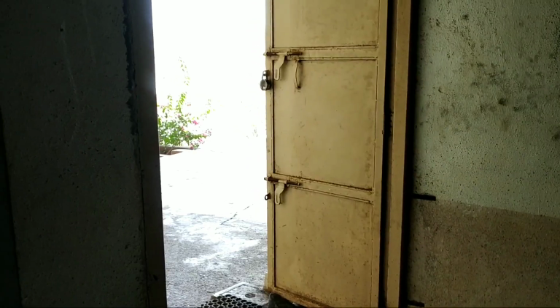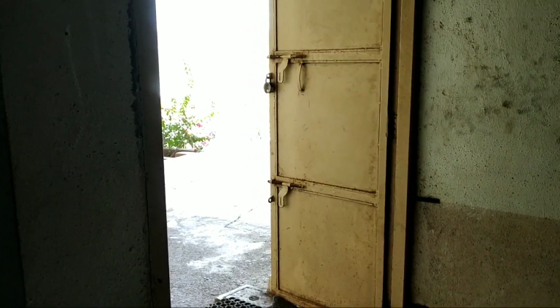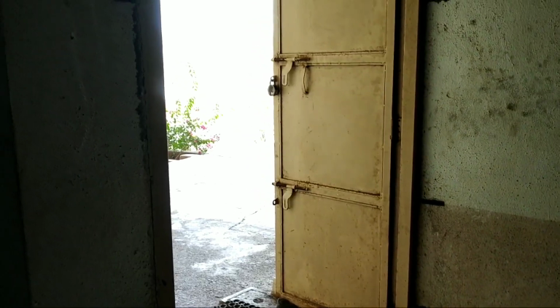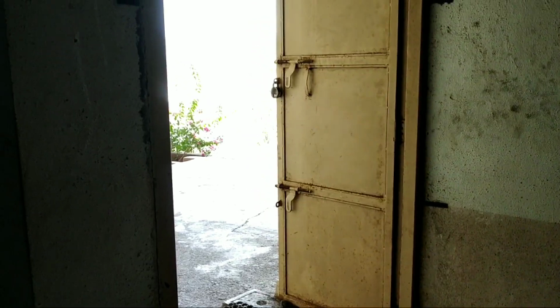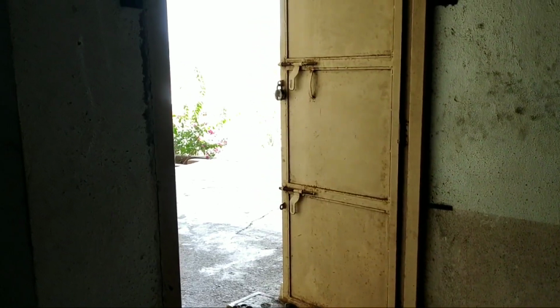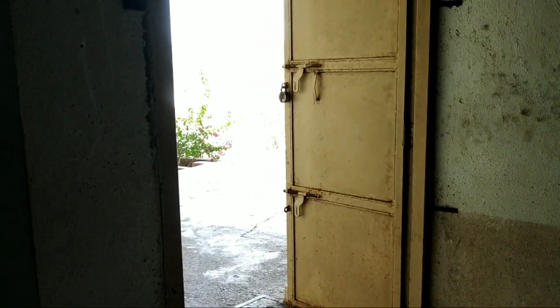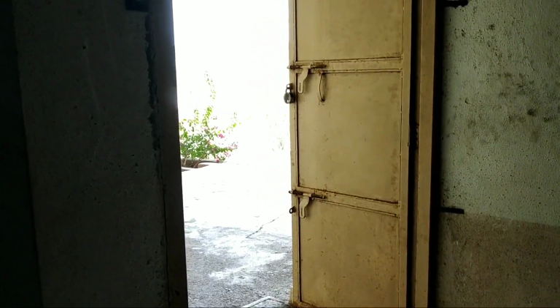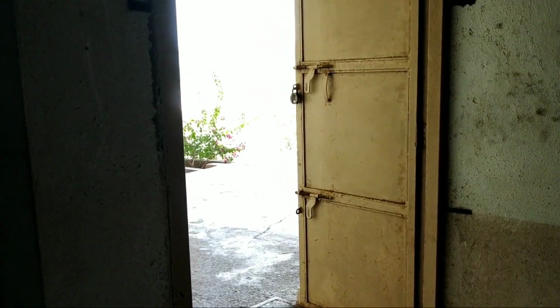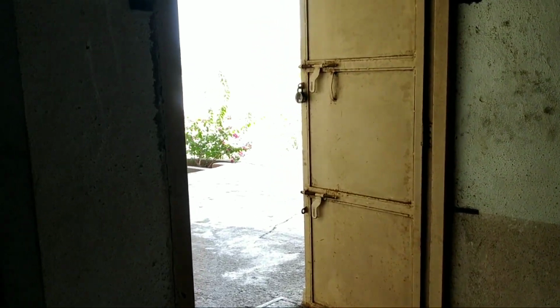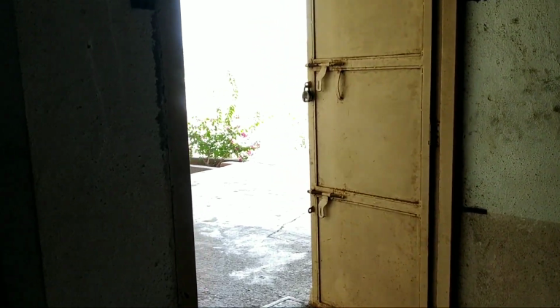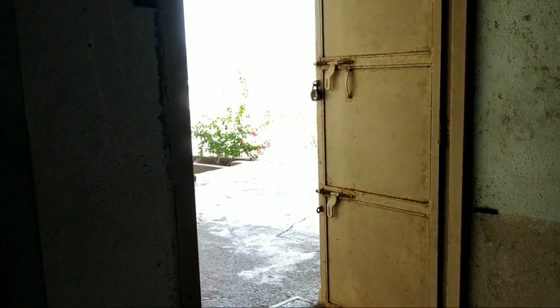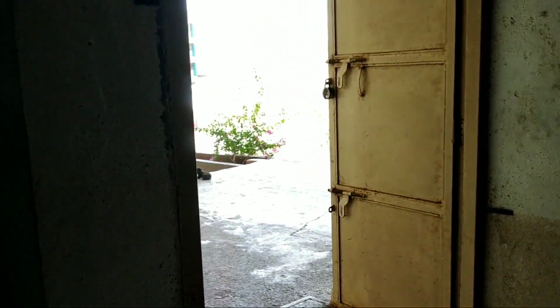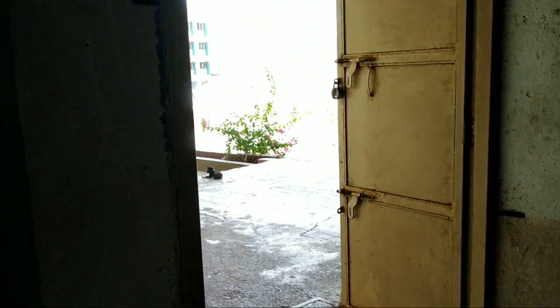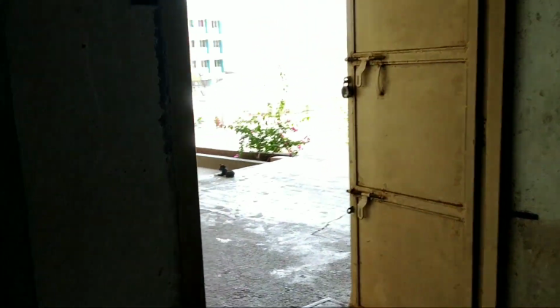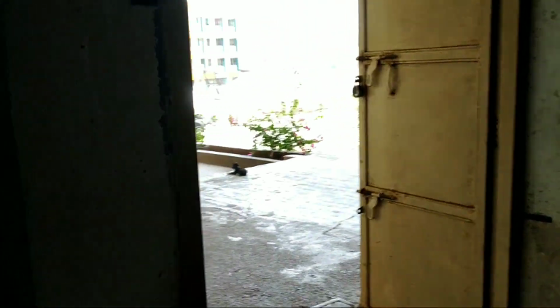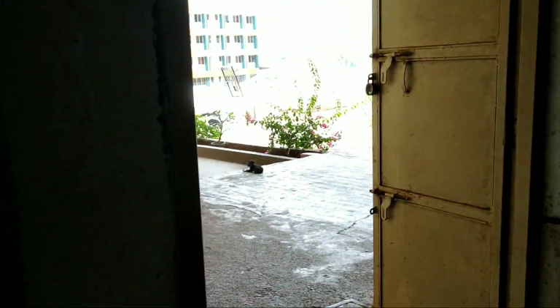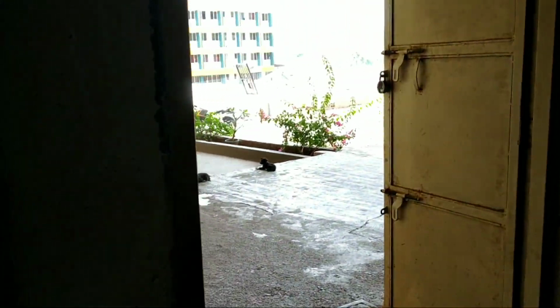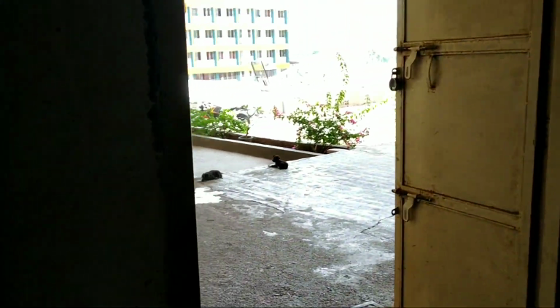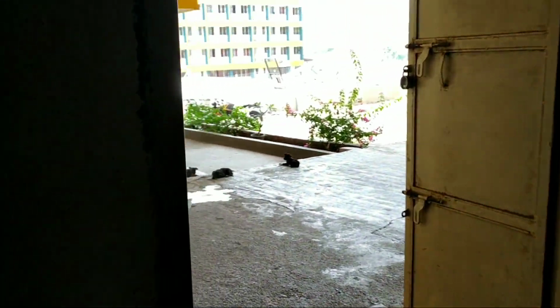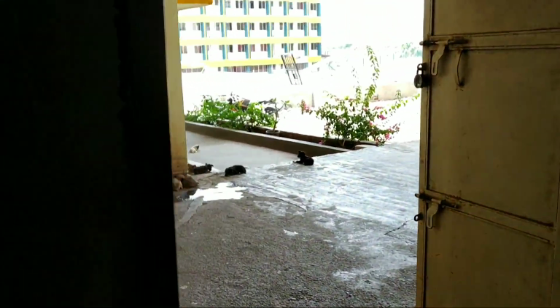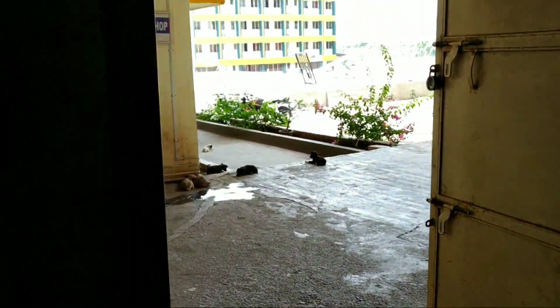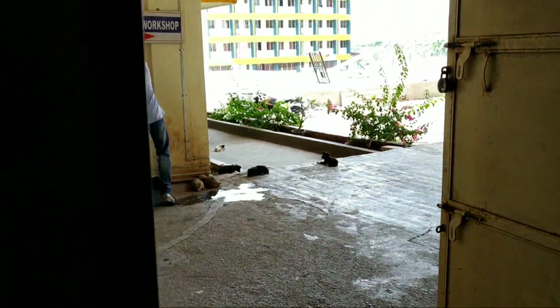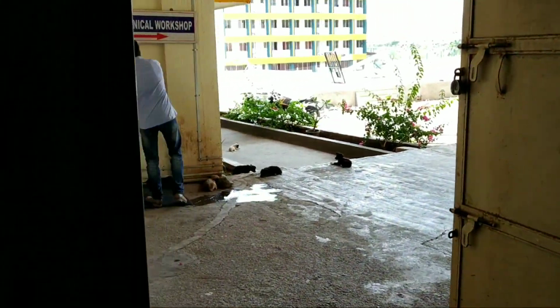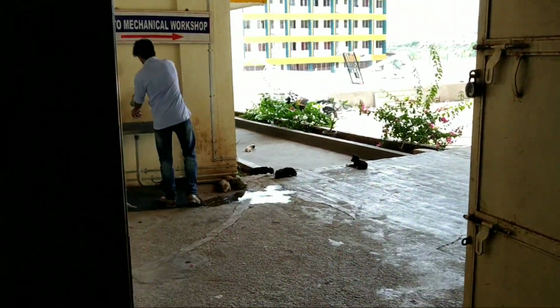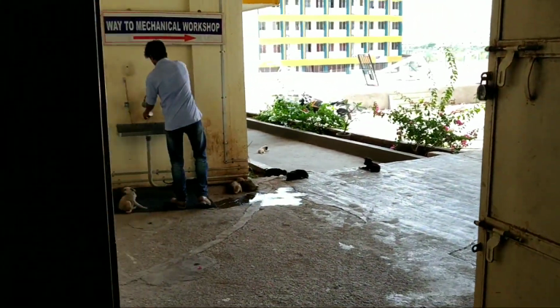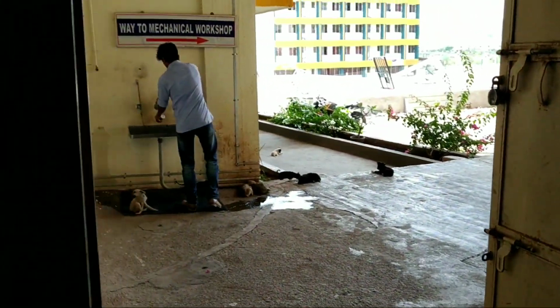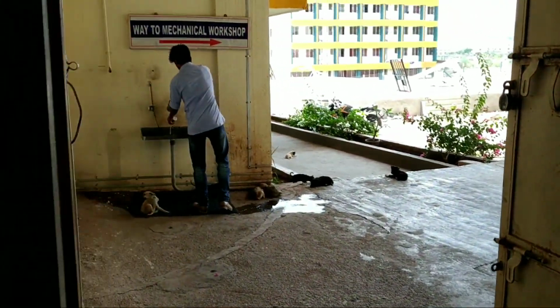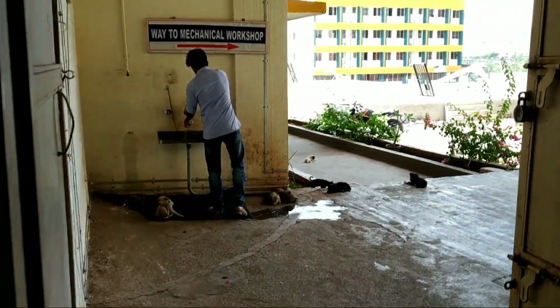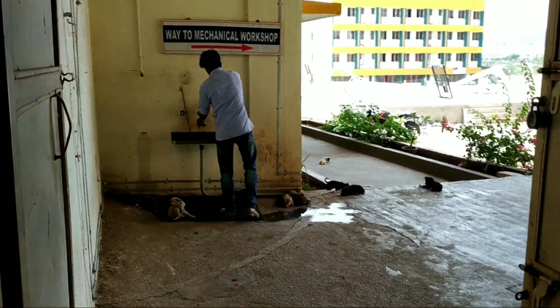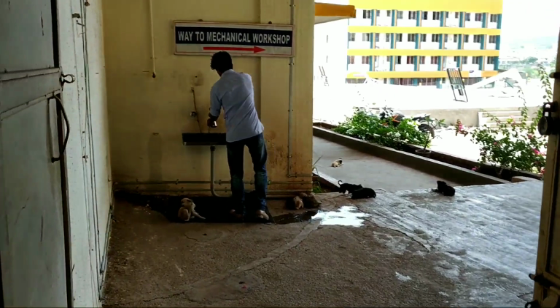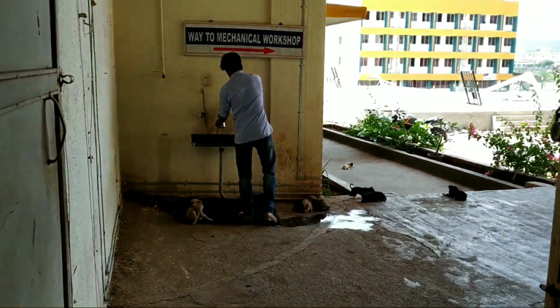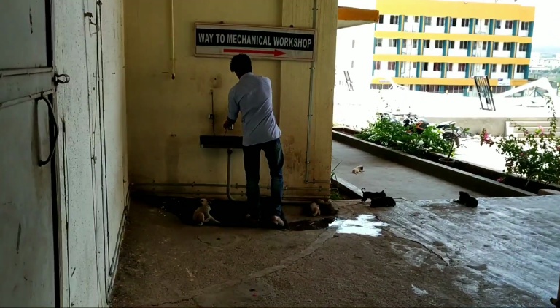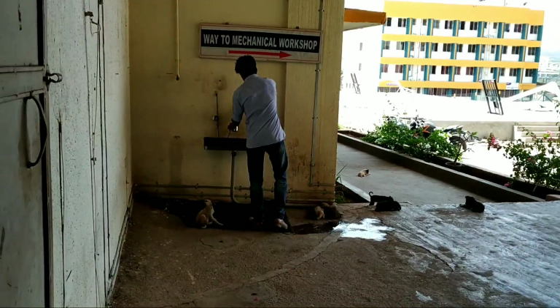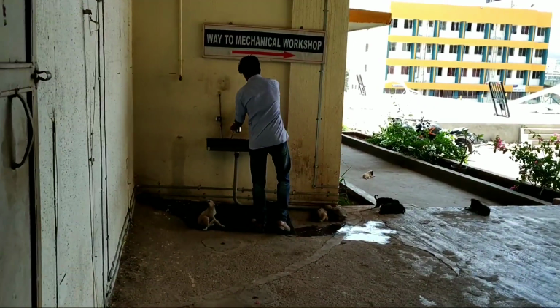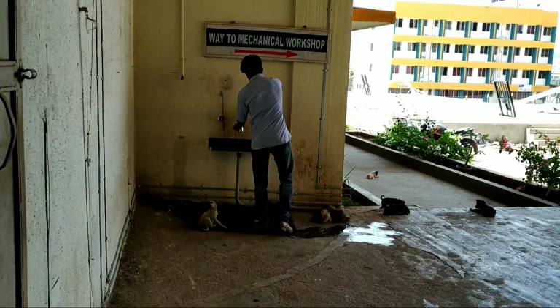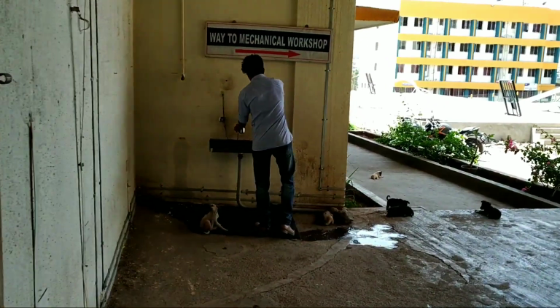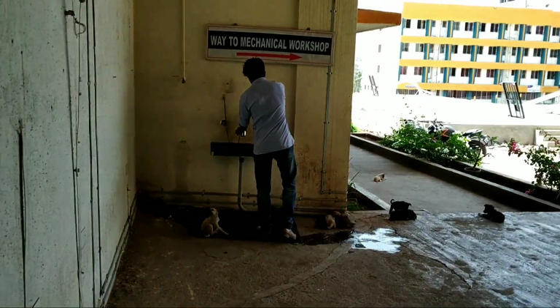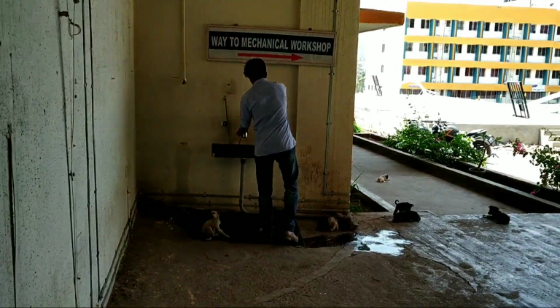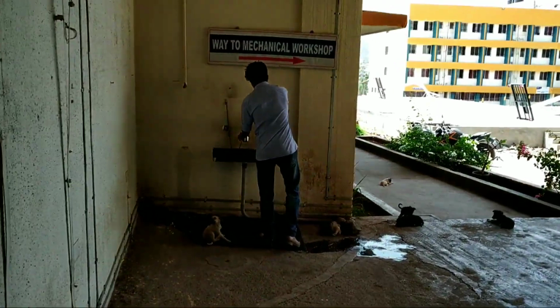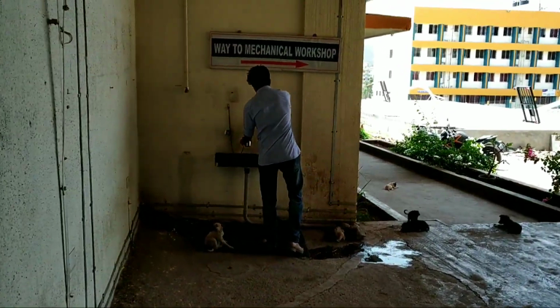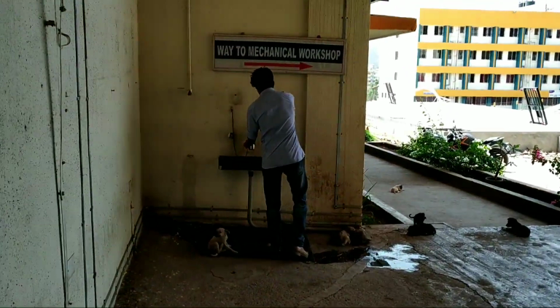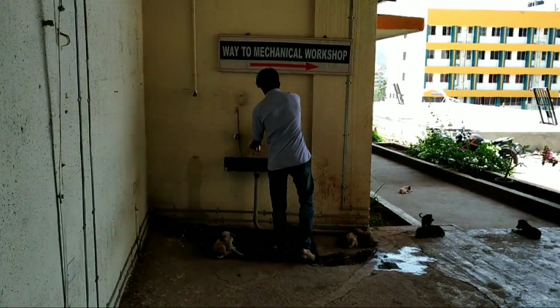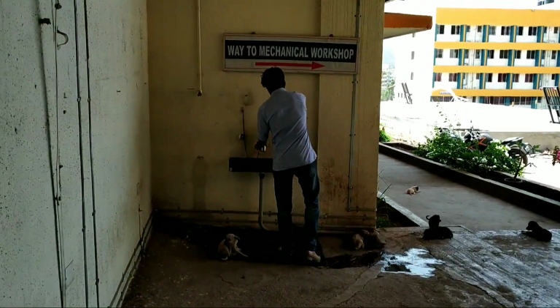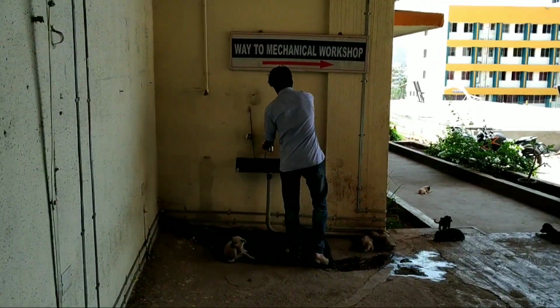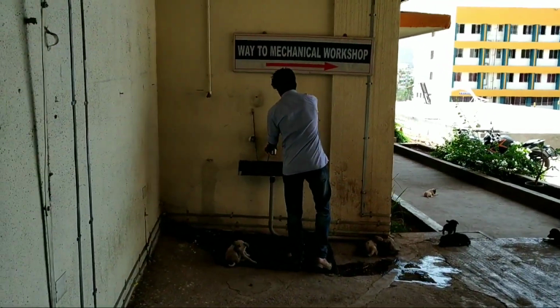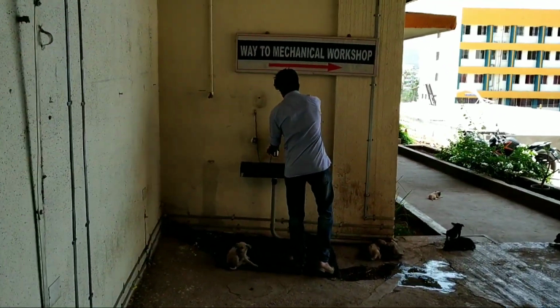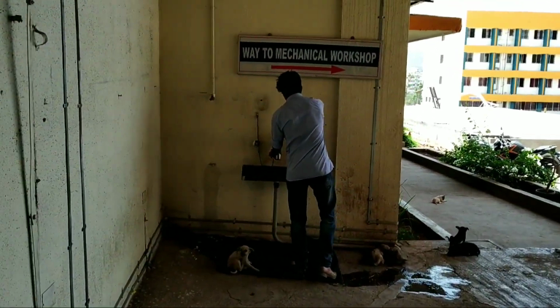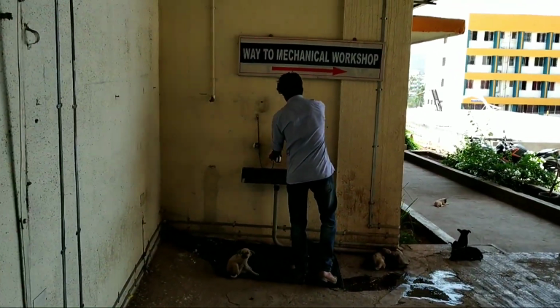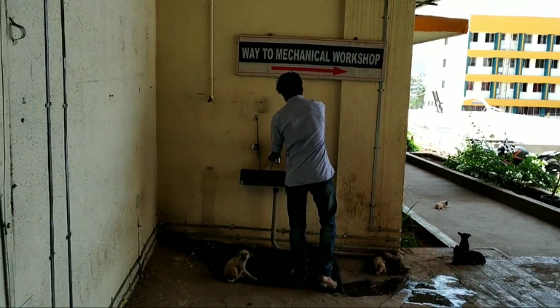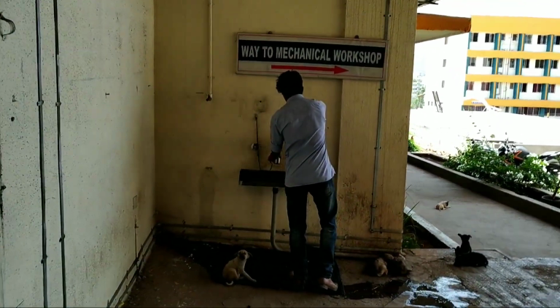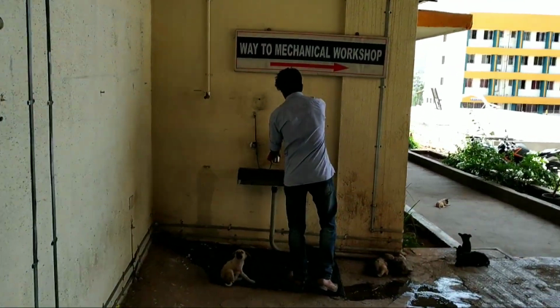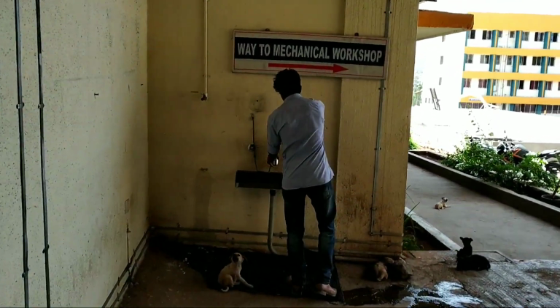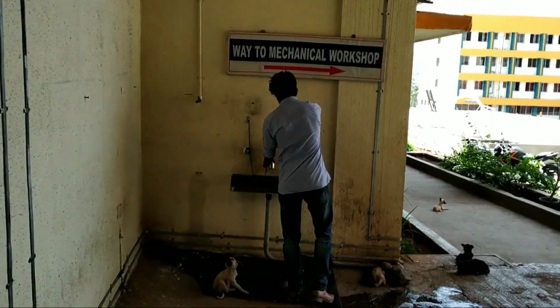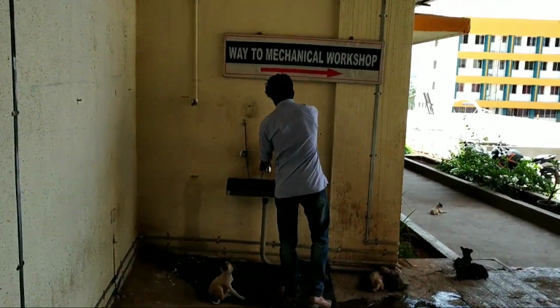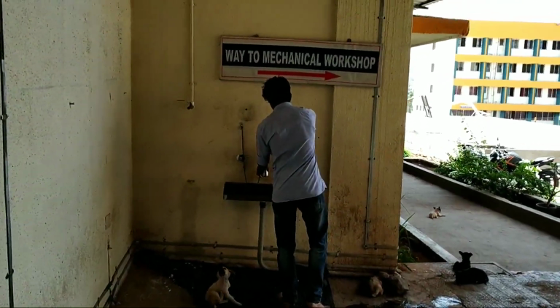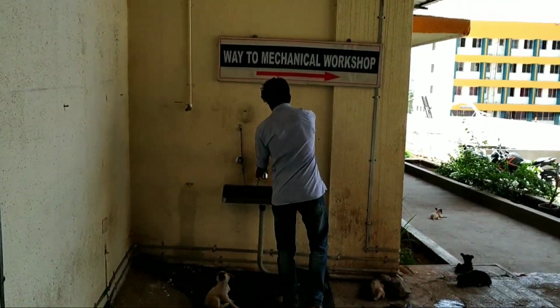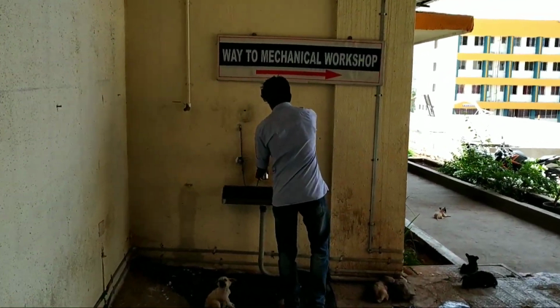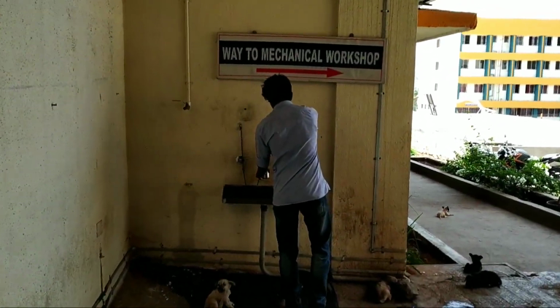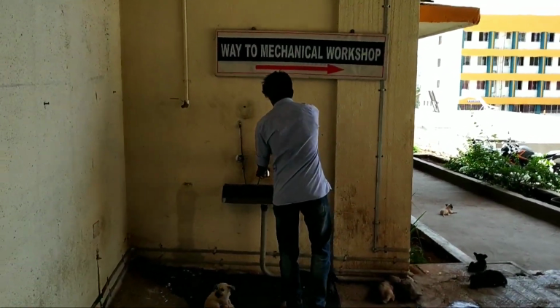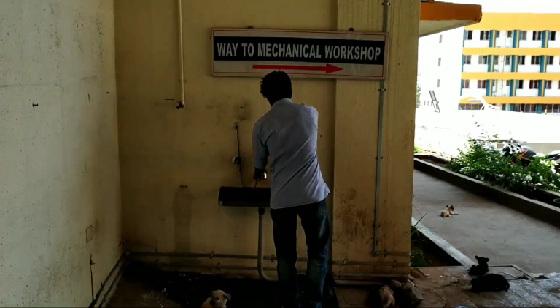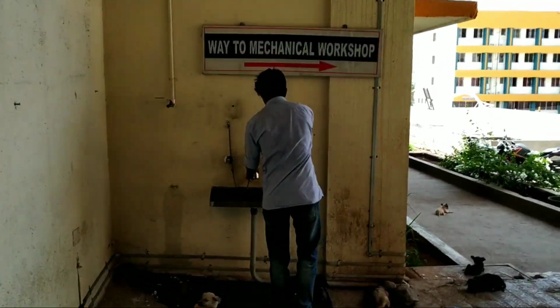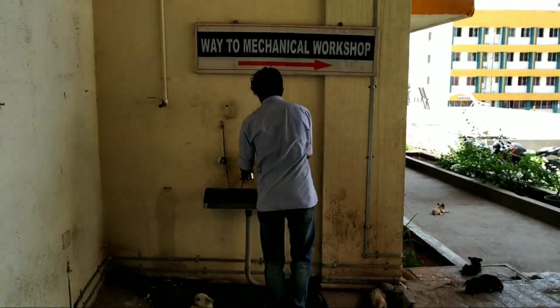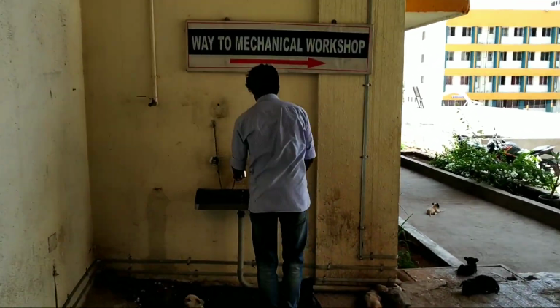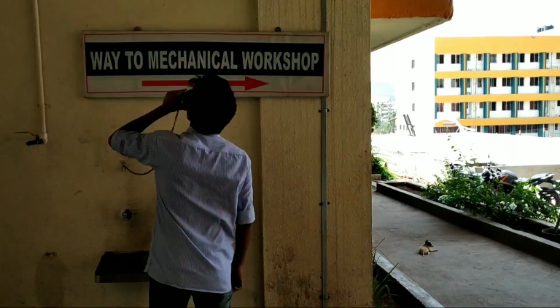Now we are going to our mechanical workshop. Here is the way to the mechanical workshop.